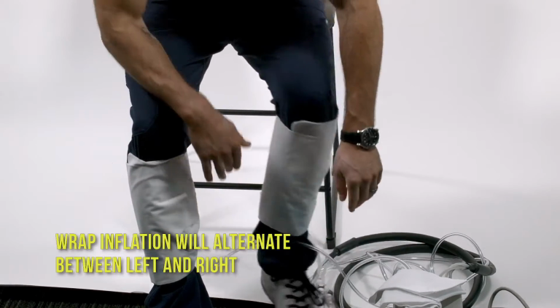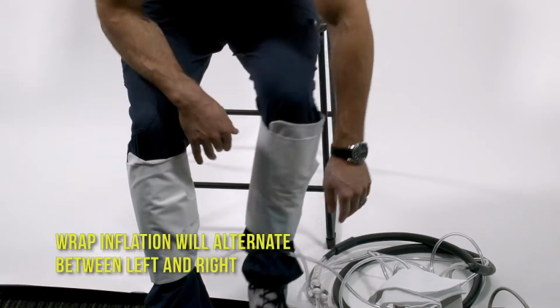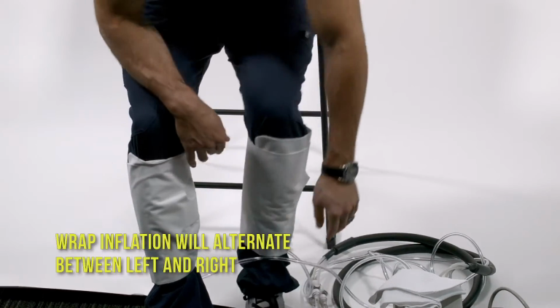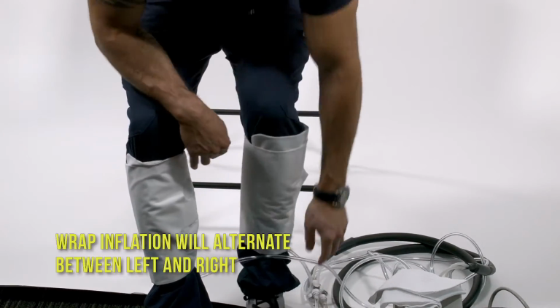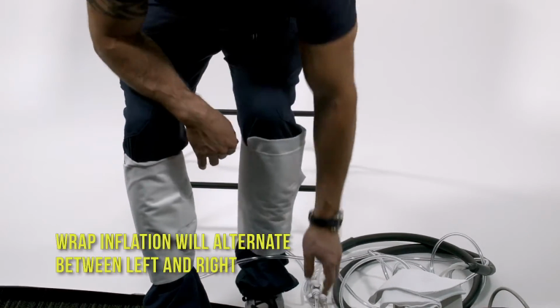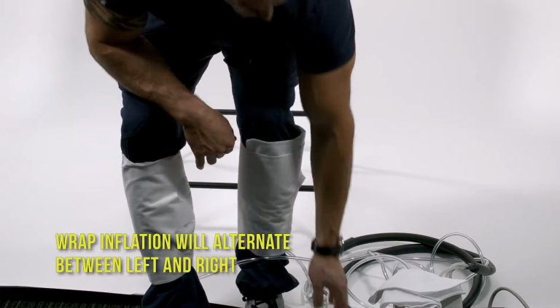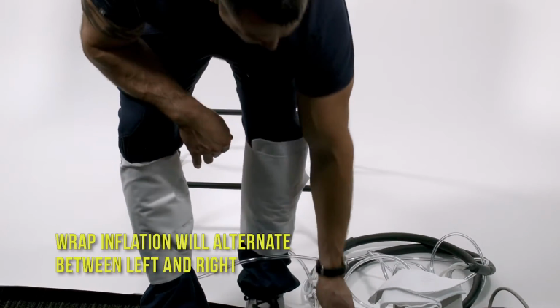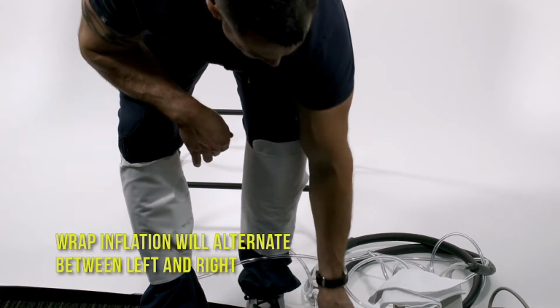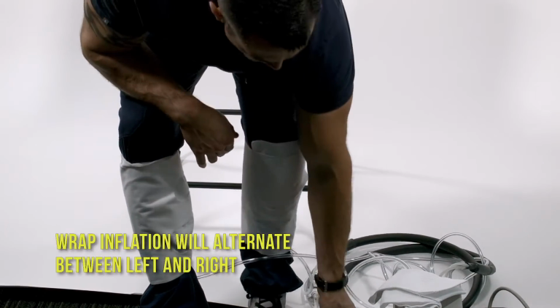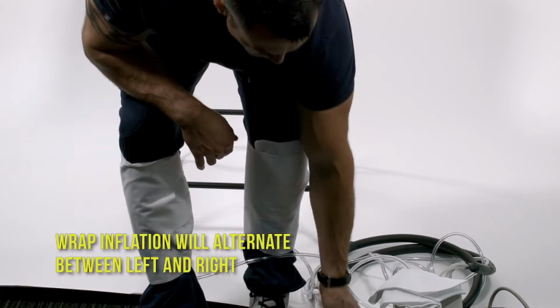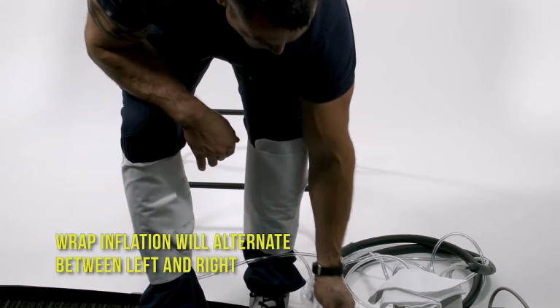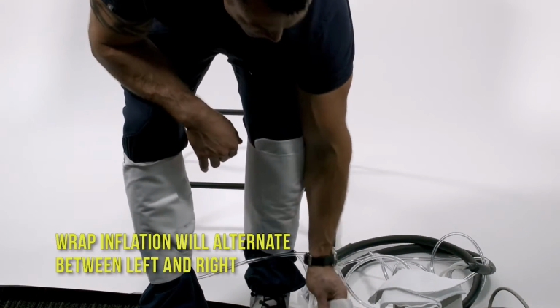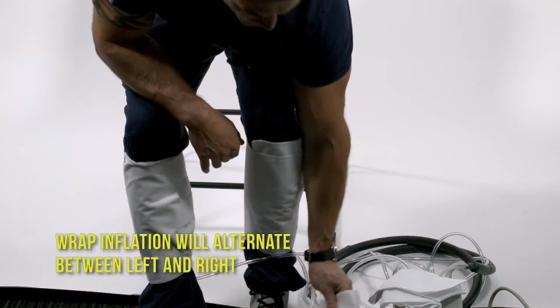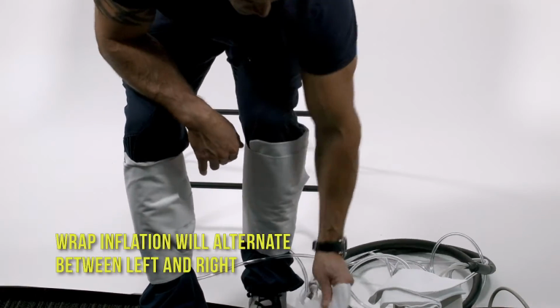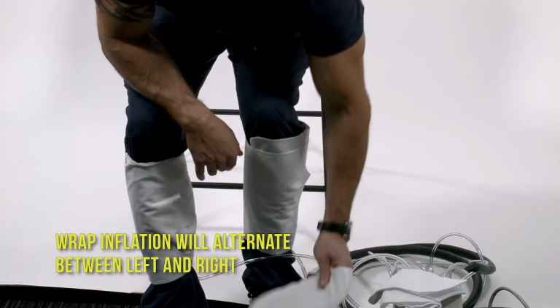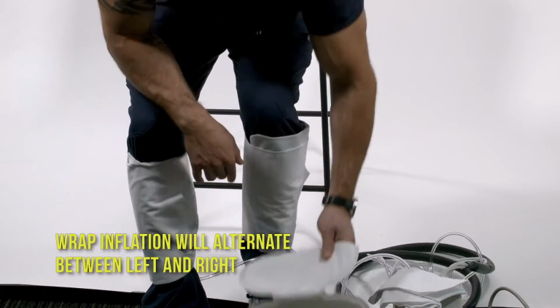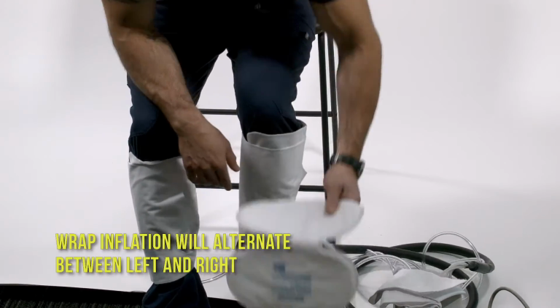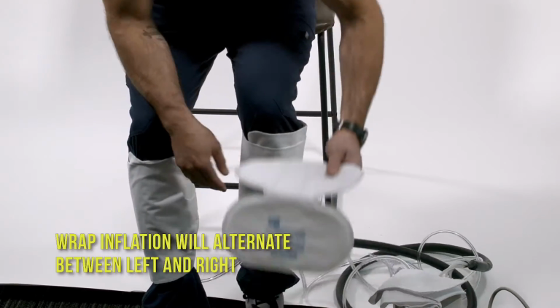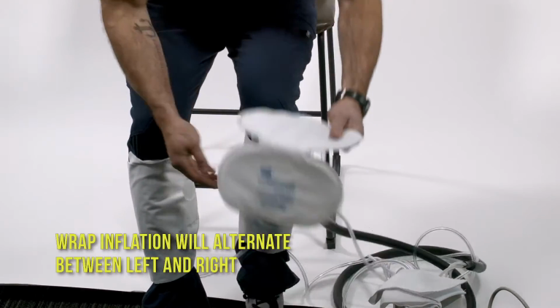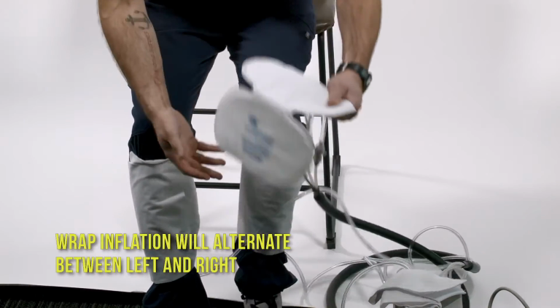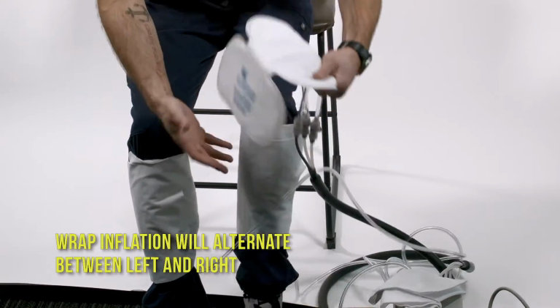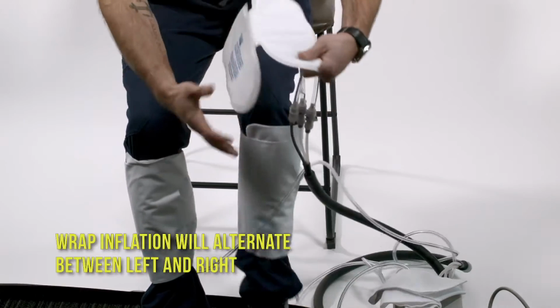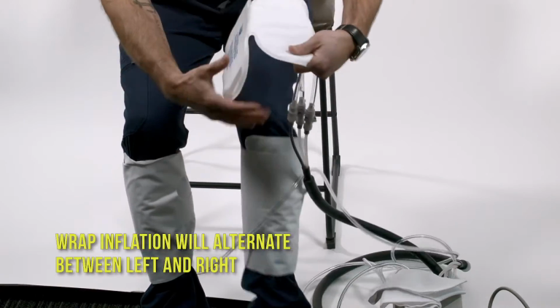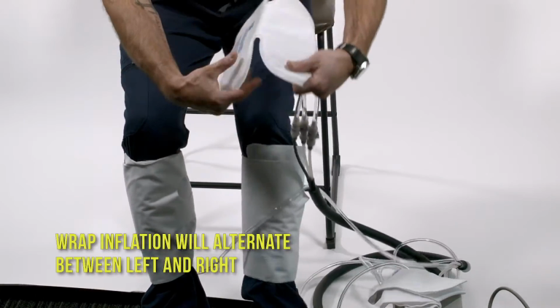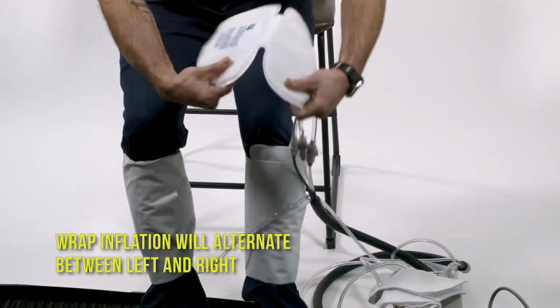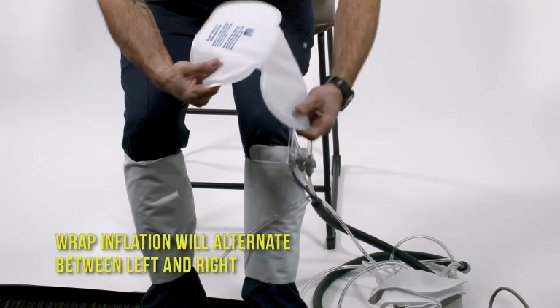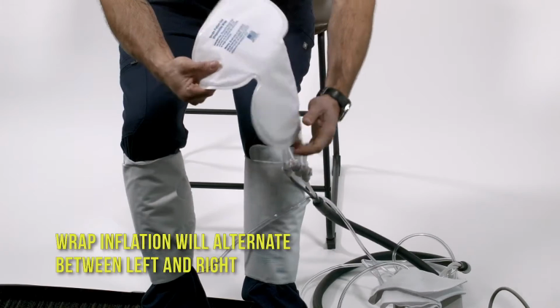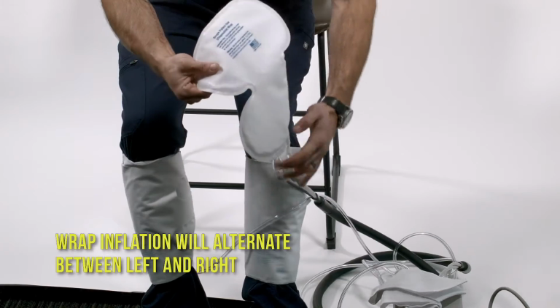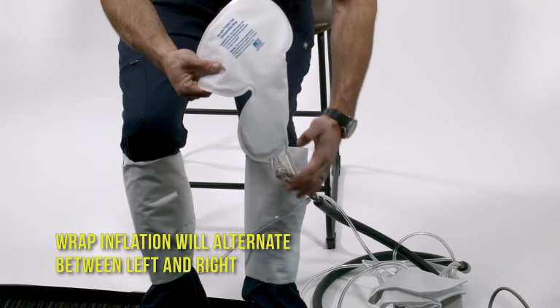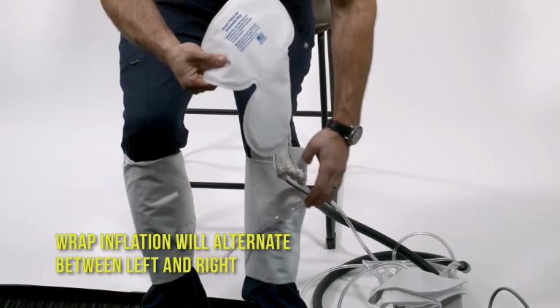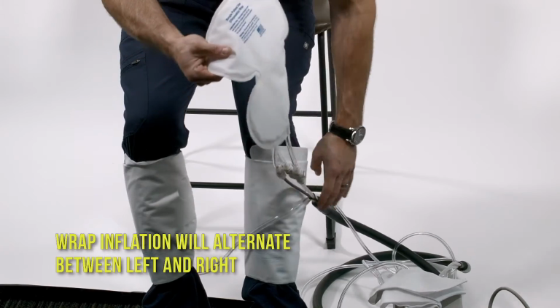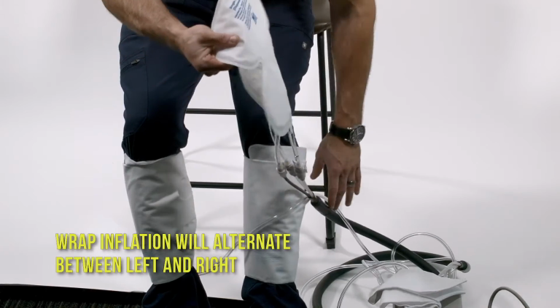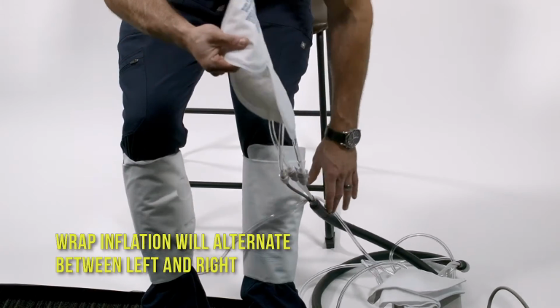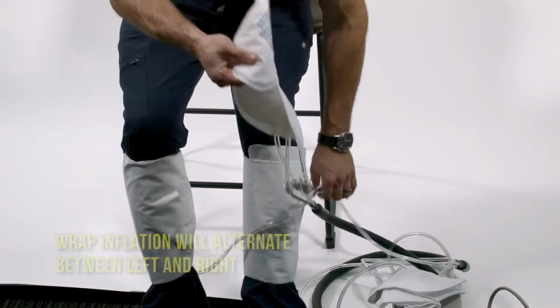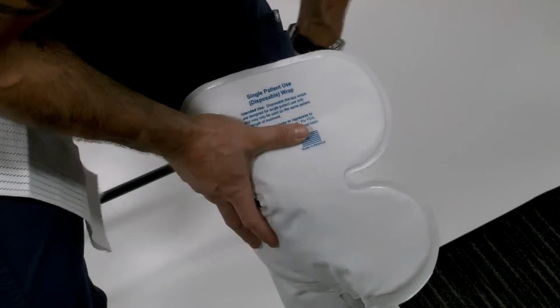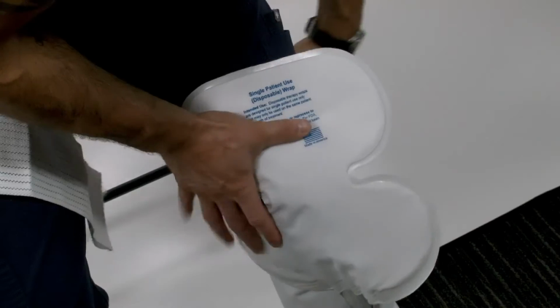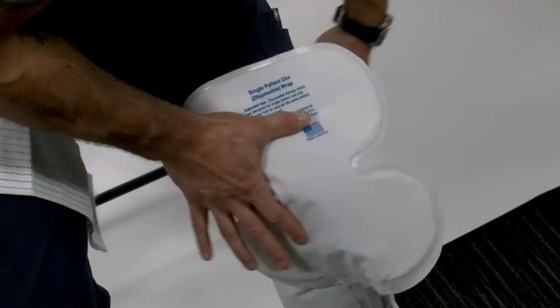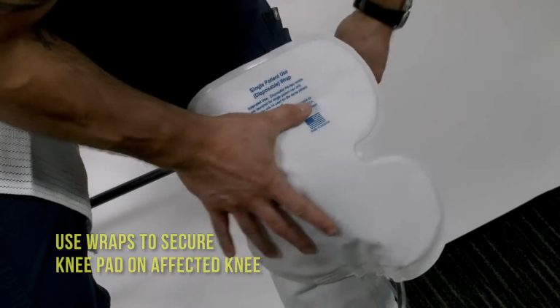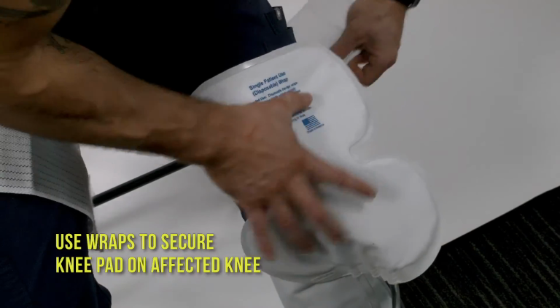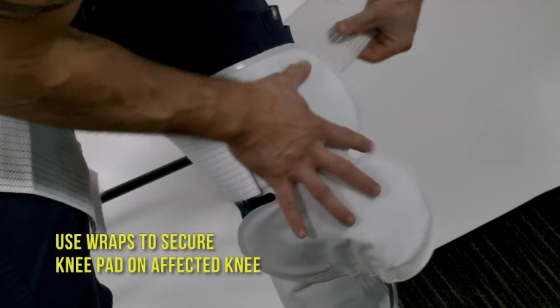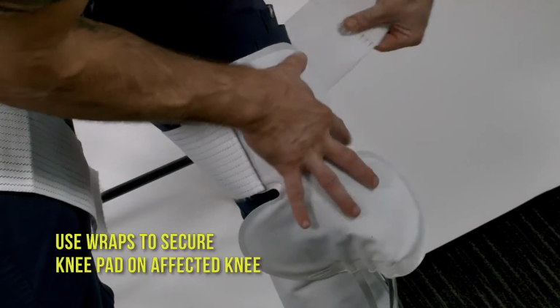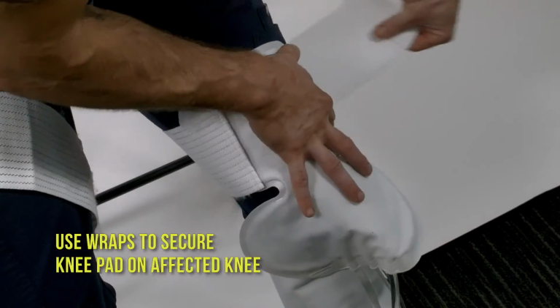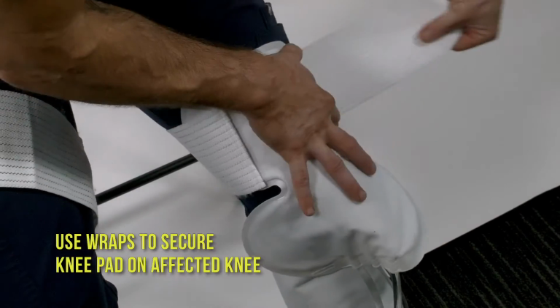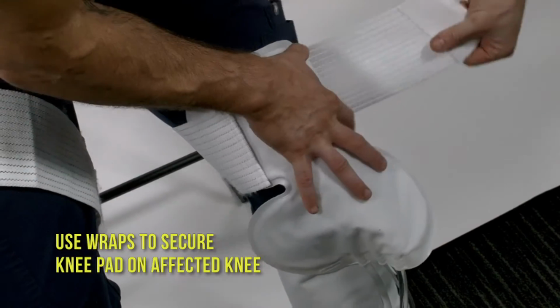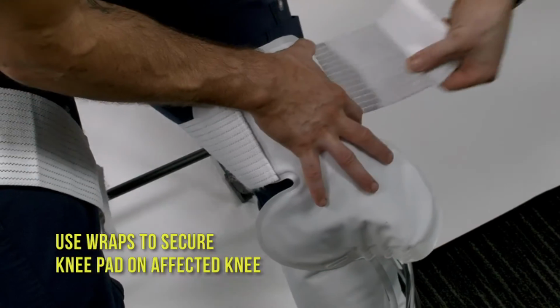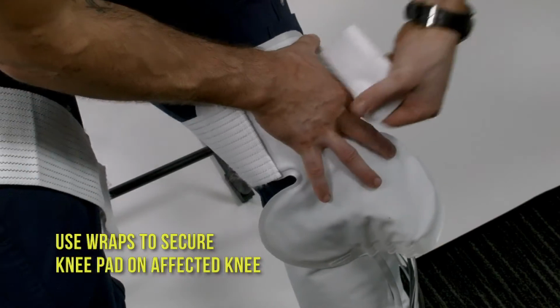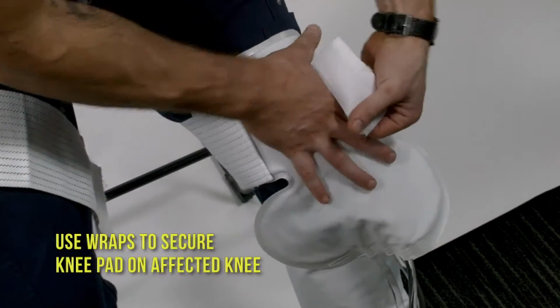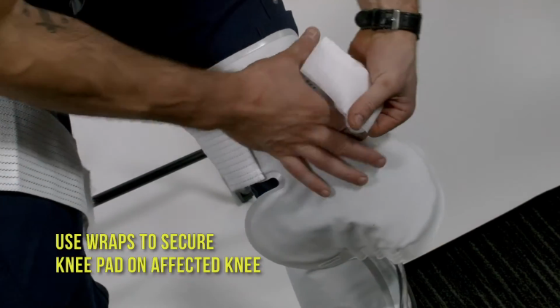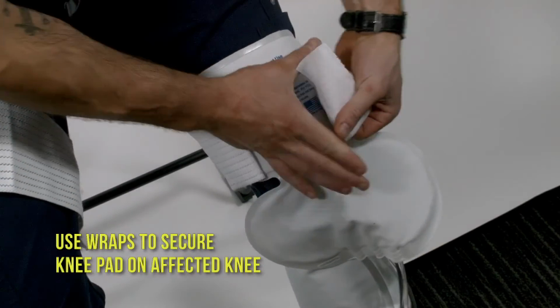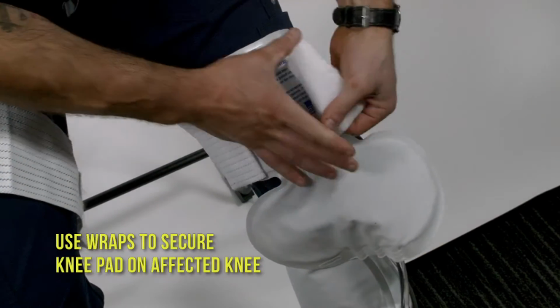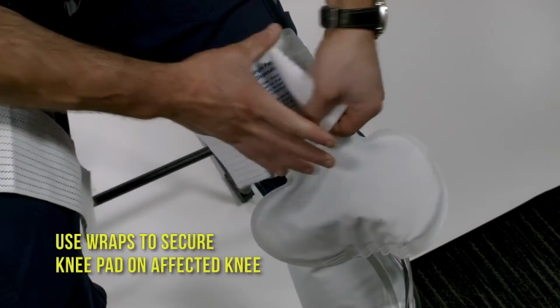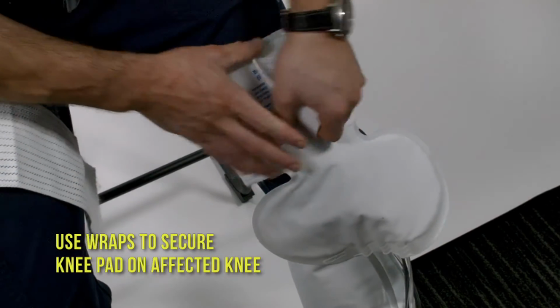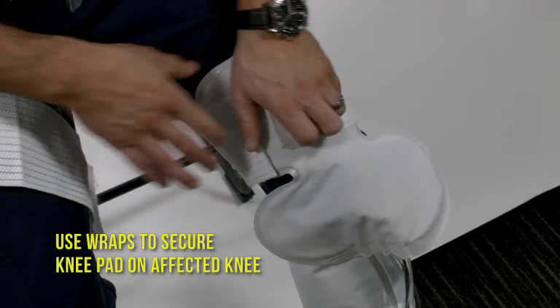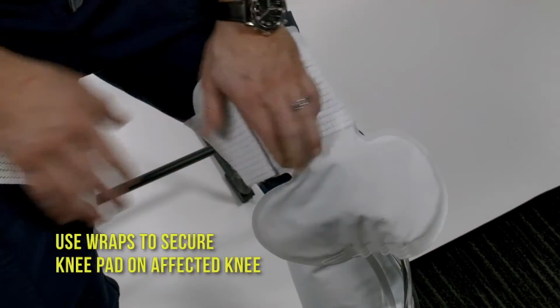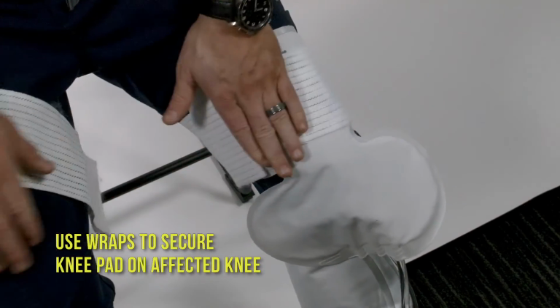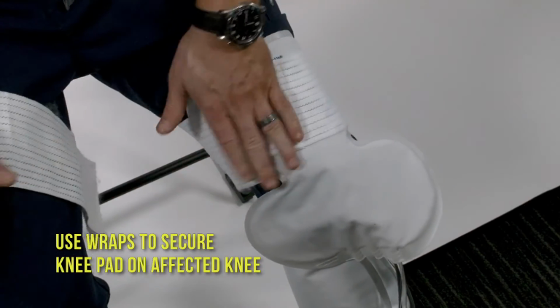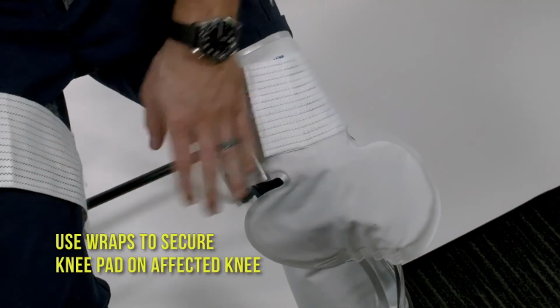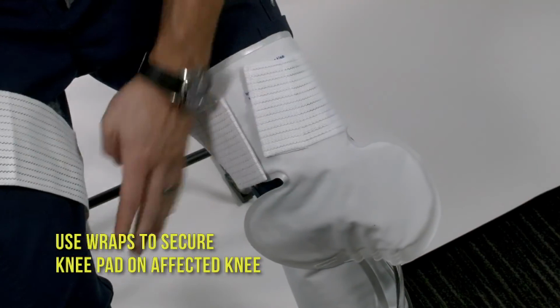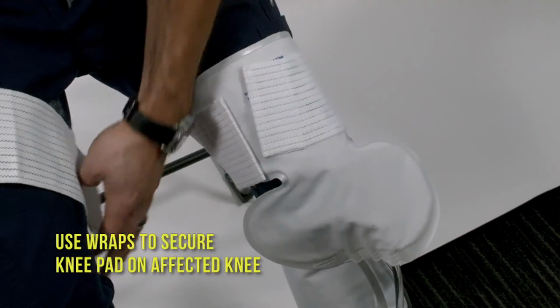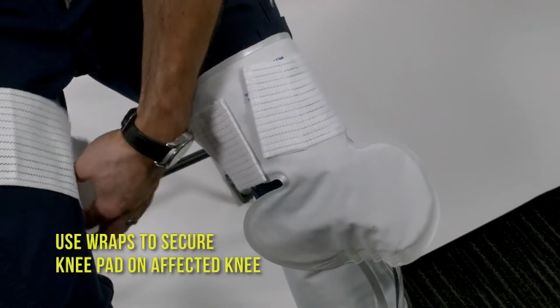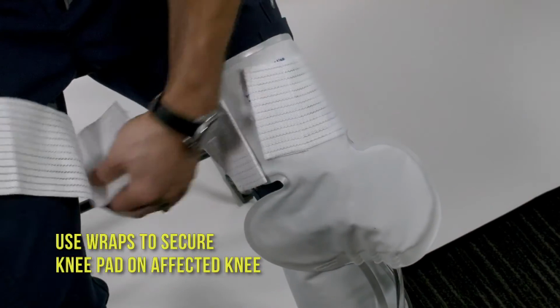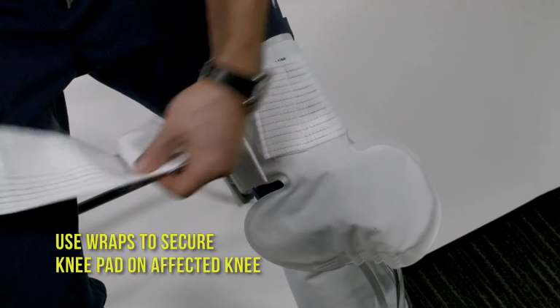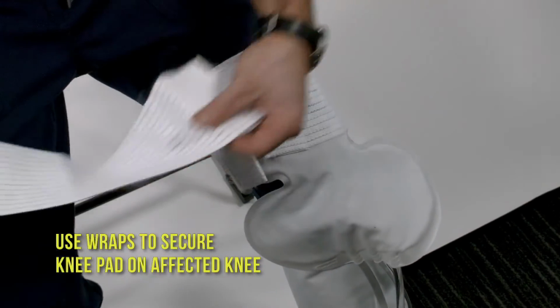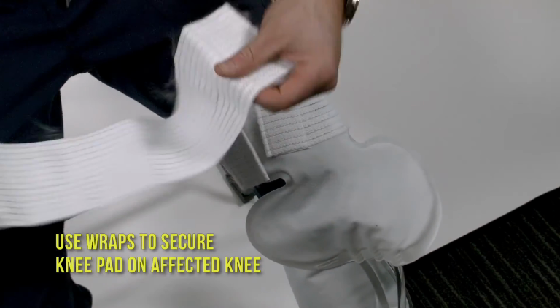Wrap inflation will alternate between the left and the right. Use wraps to secure the knee pad on the affected knee.